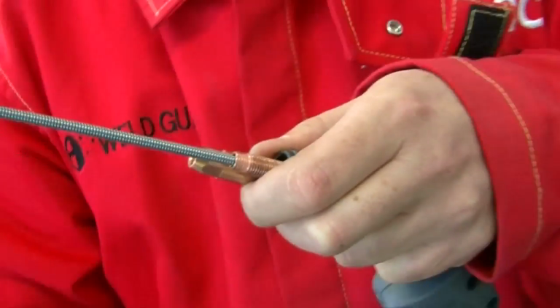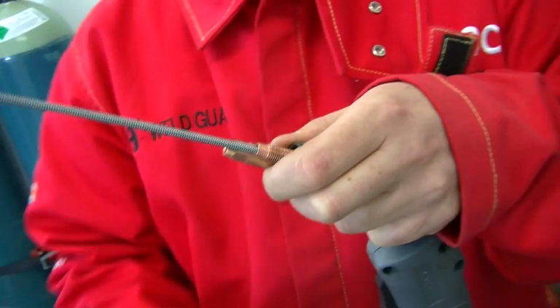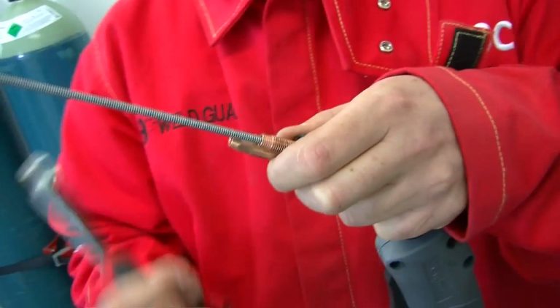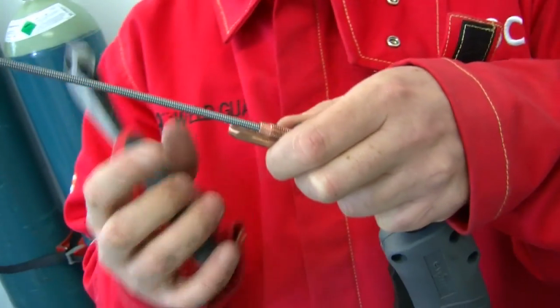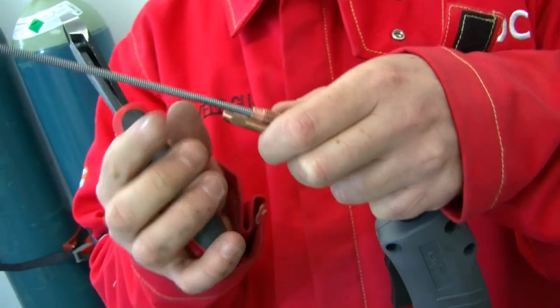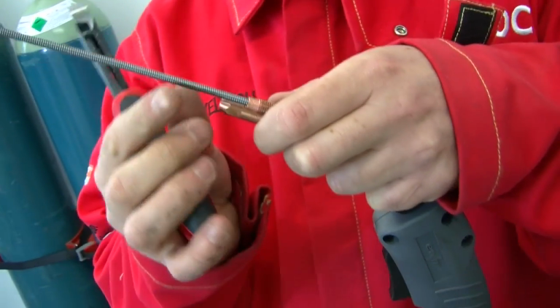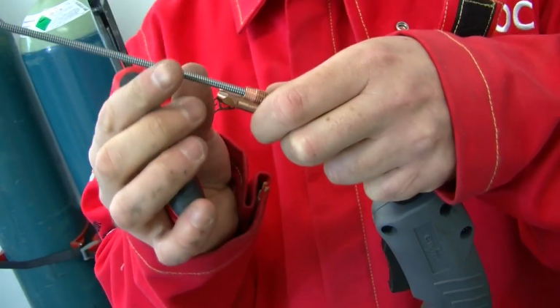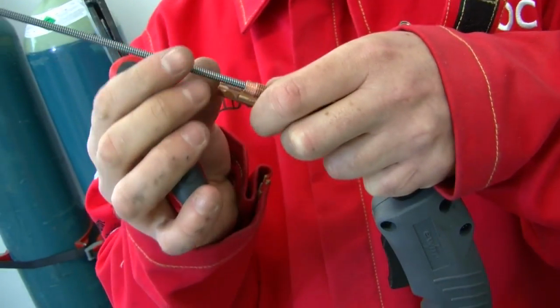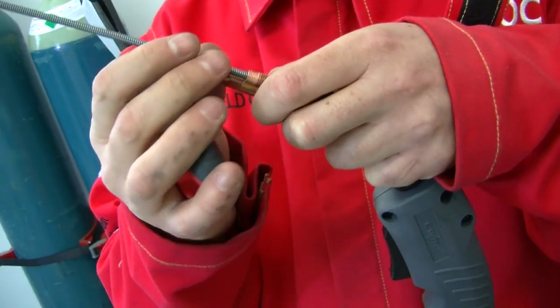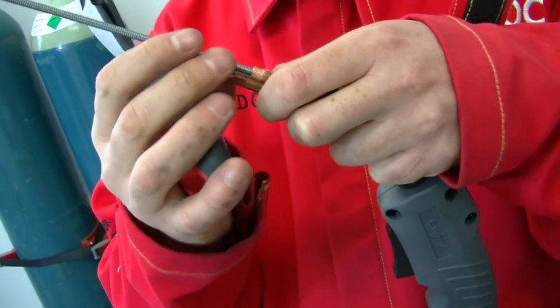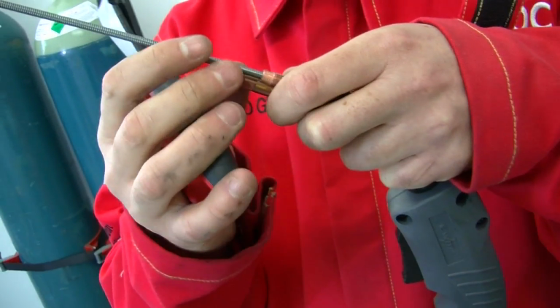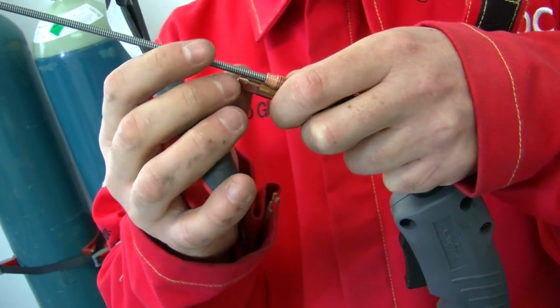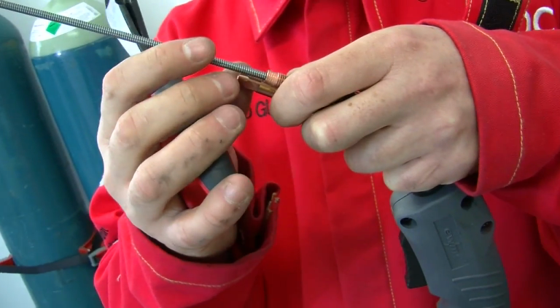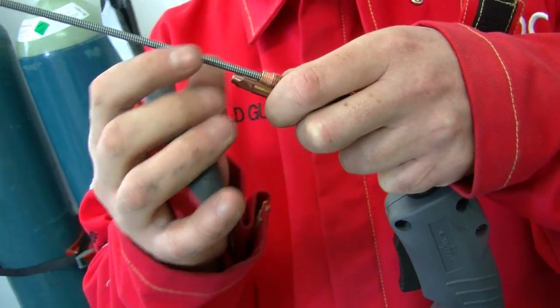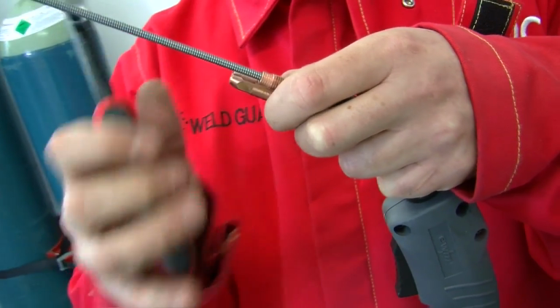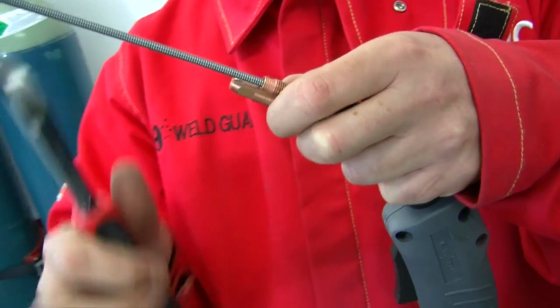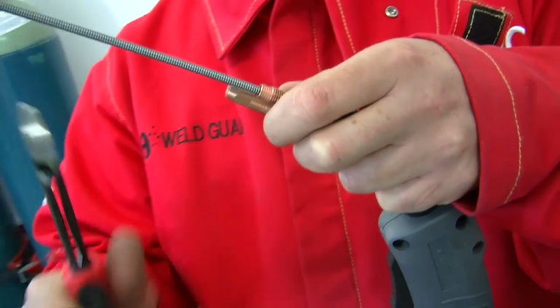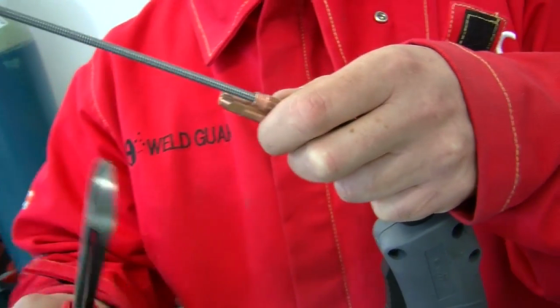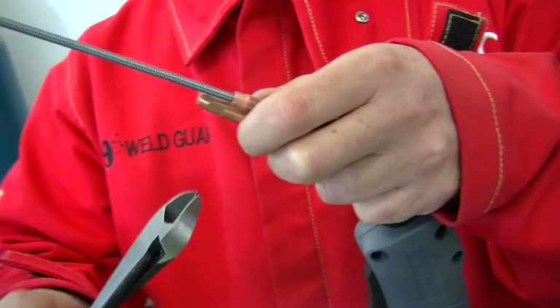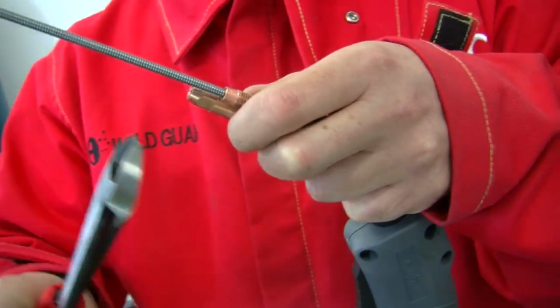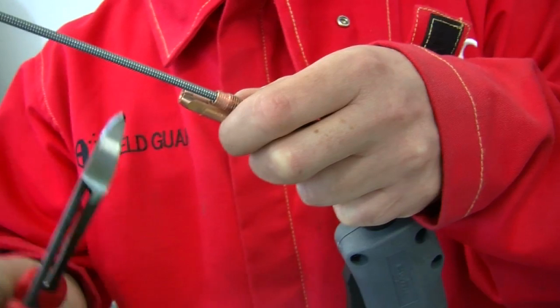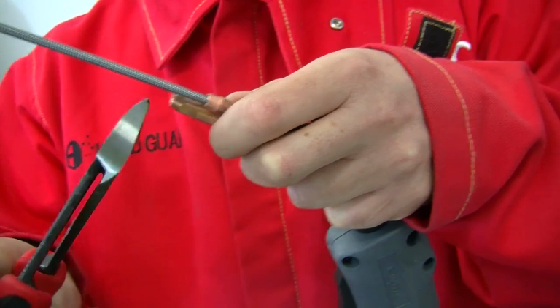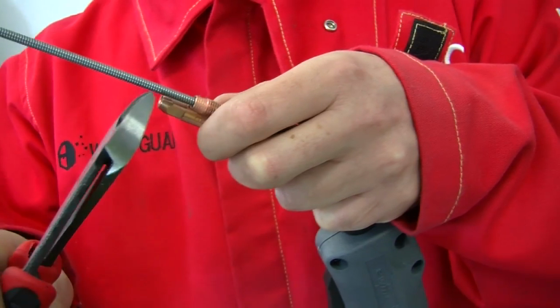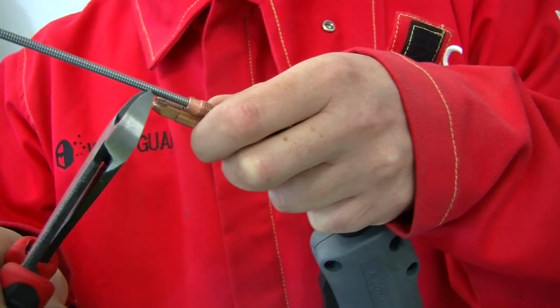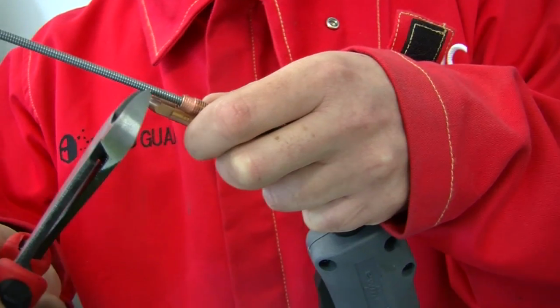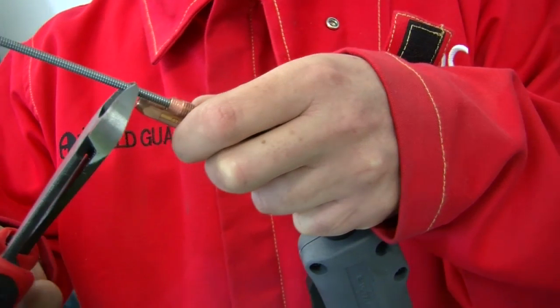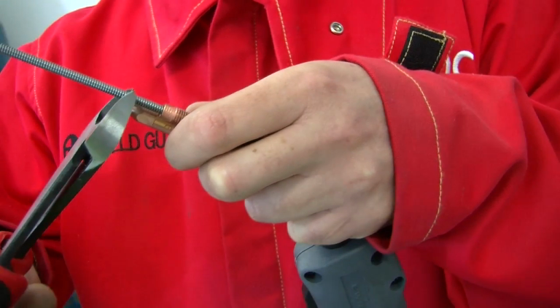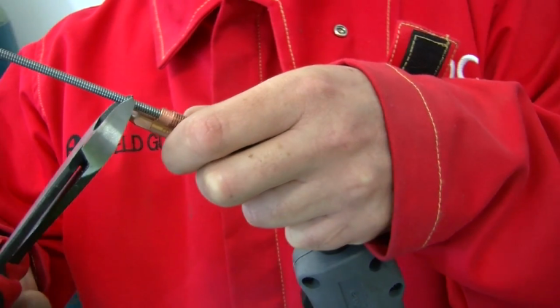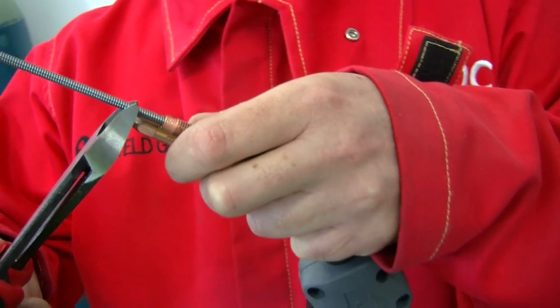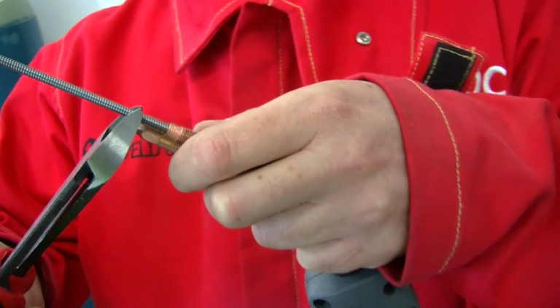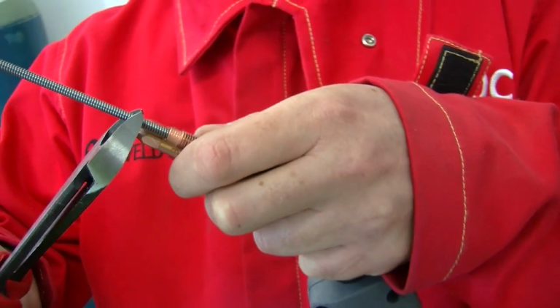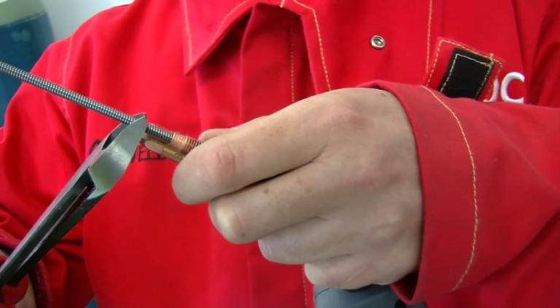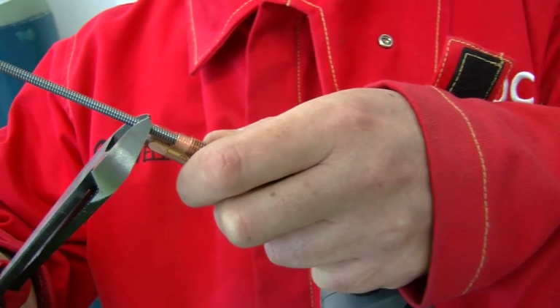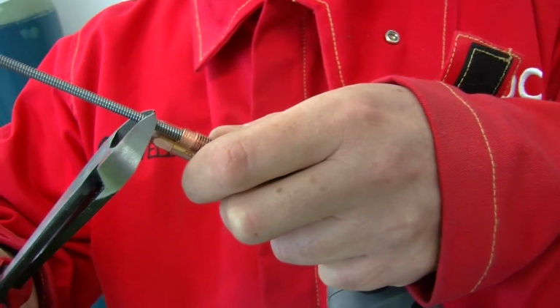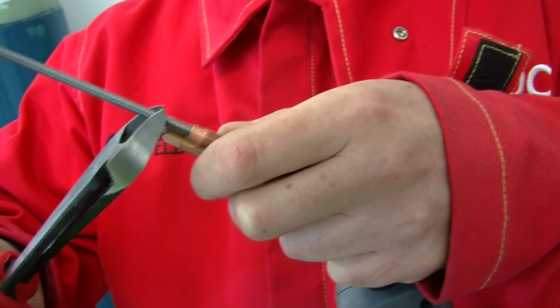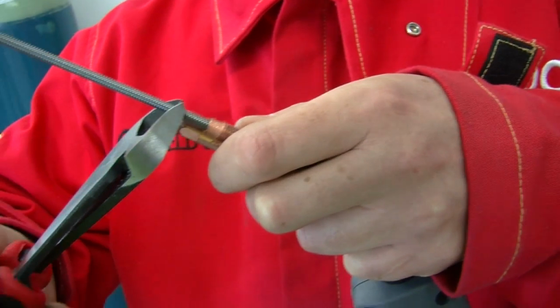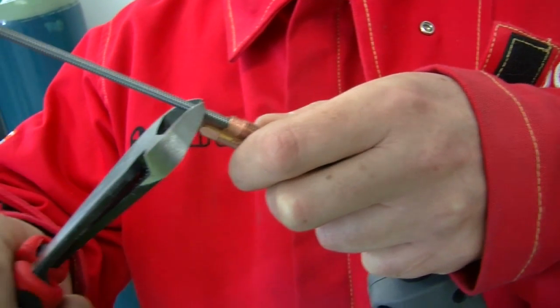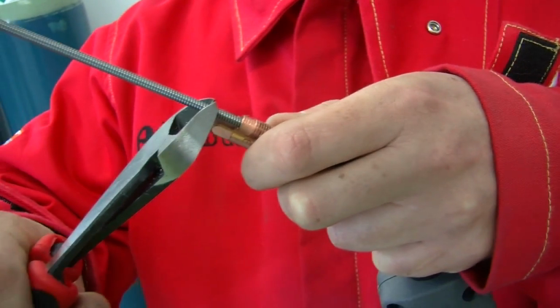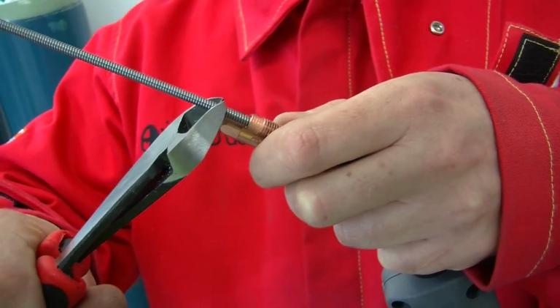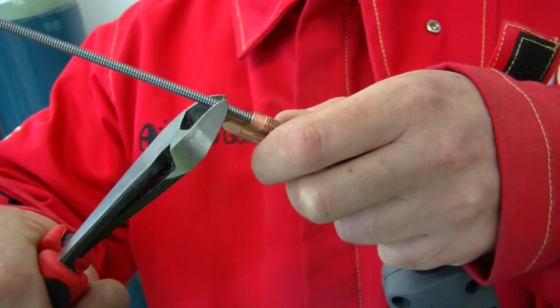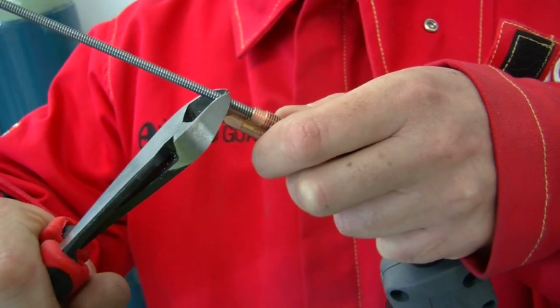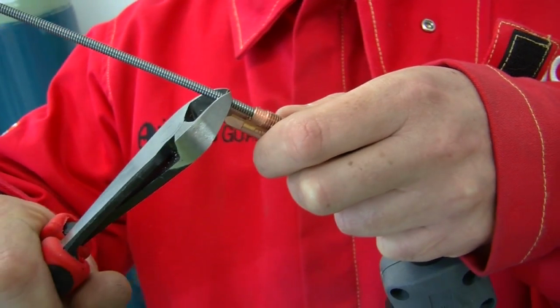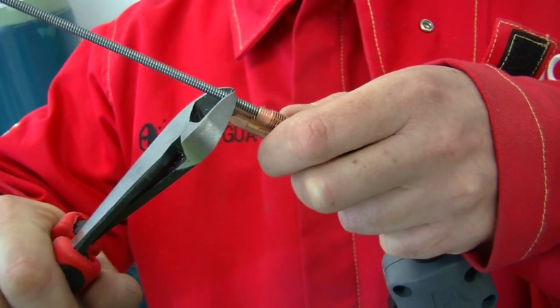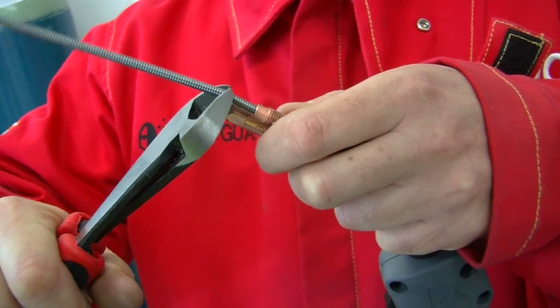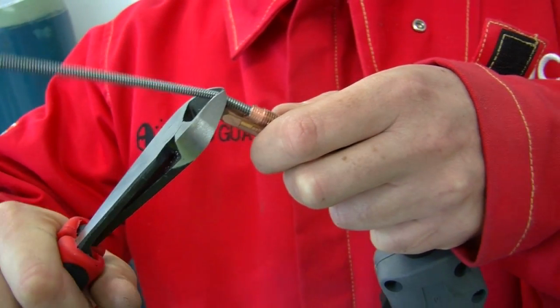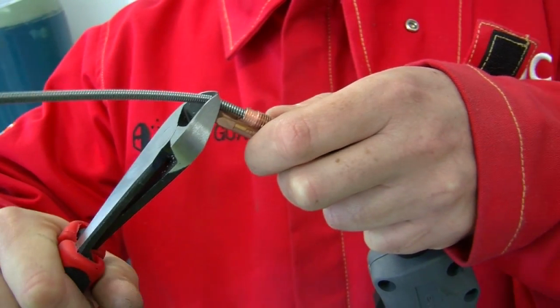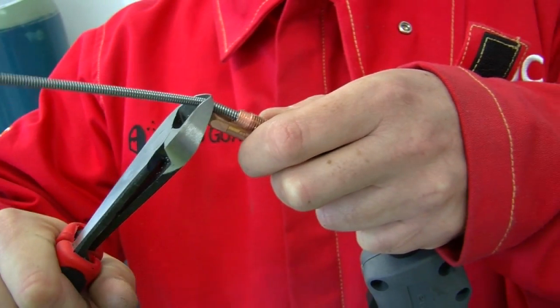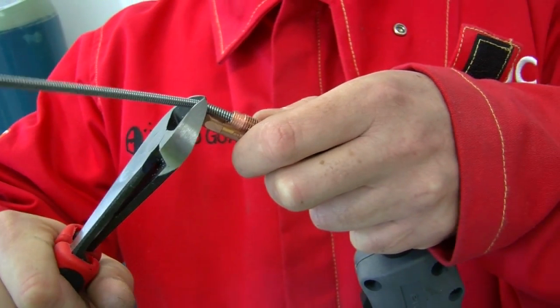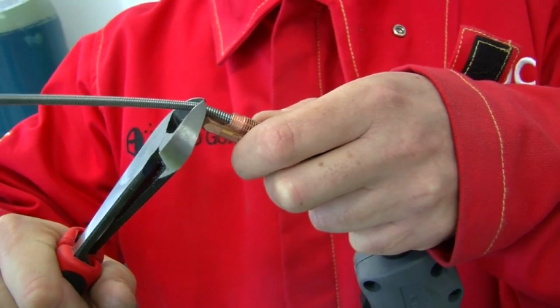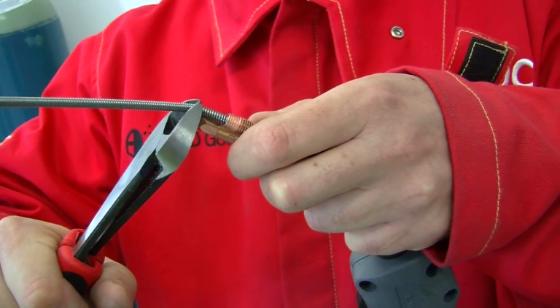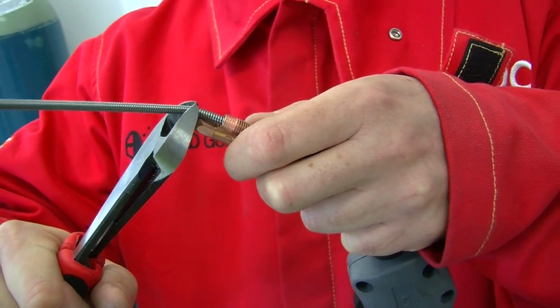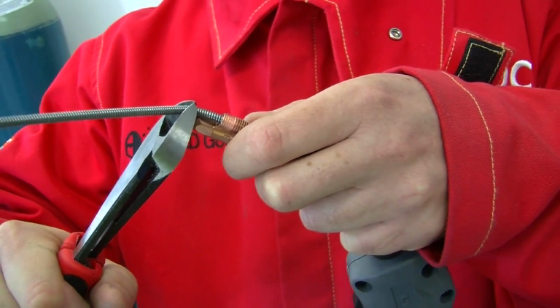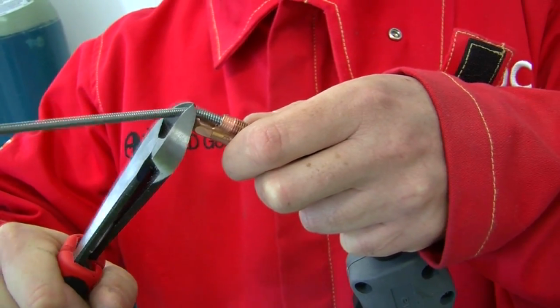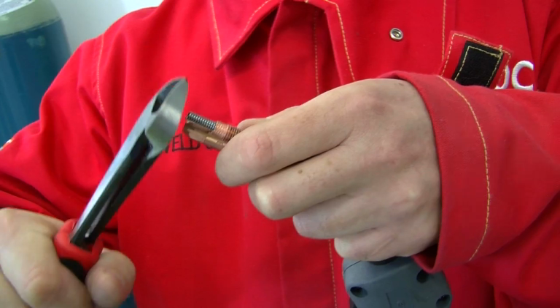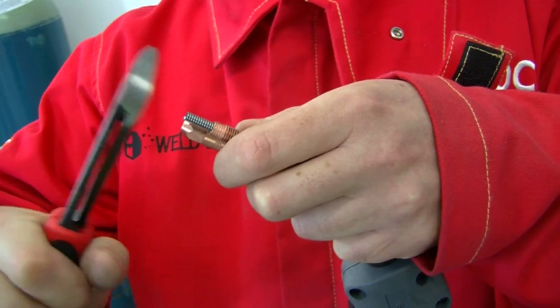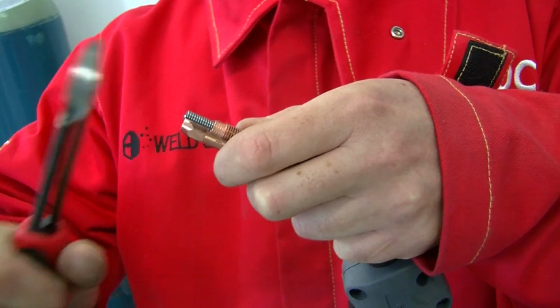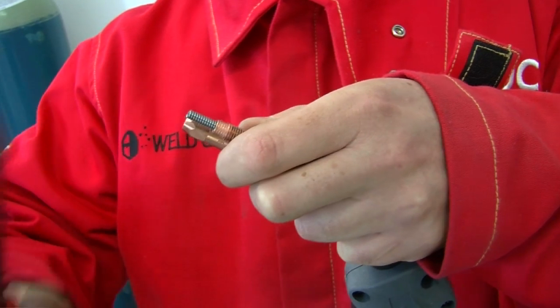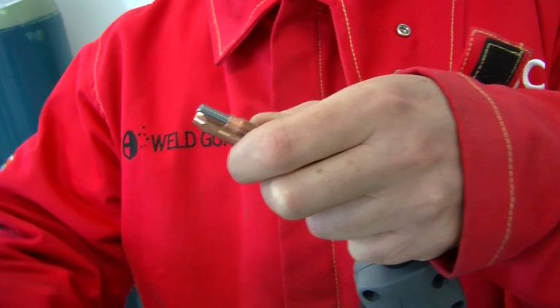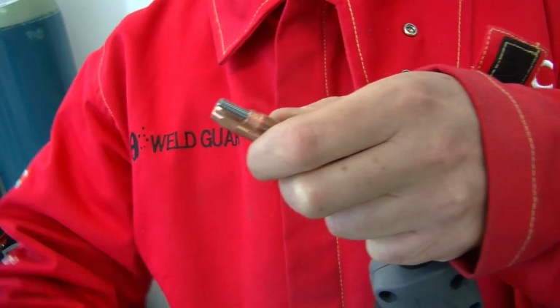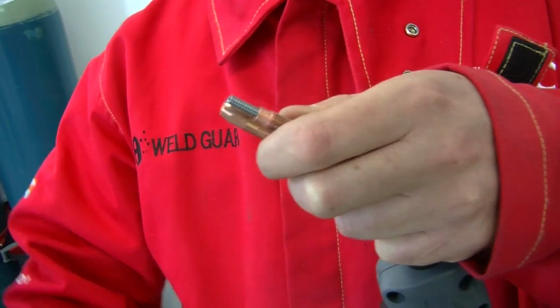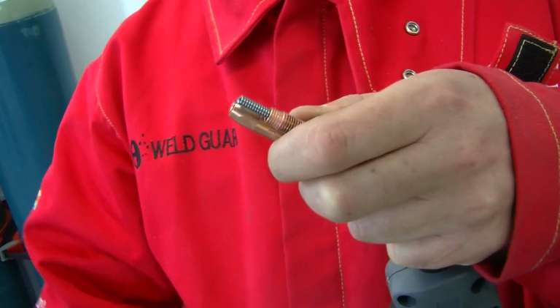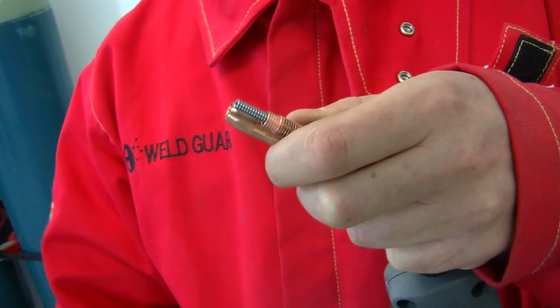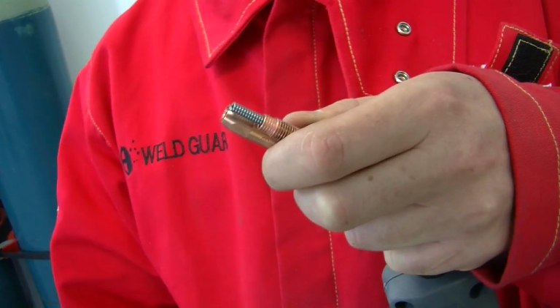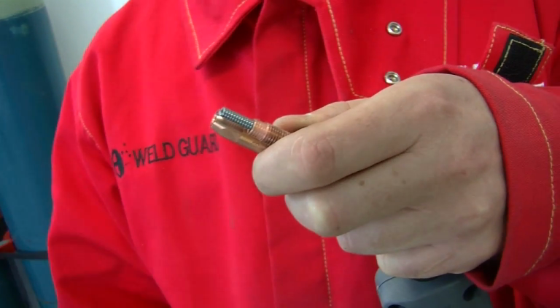Using the contact tip adapter, carefully measure the protruding end to match the length of the contact tip holder. Cut the liner.